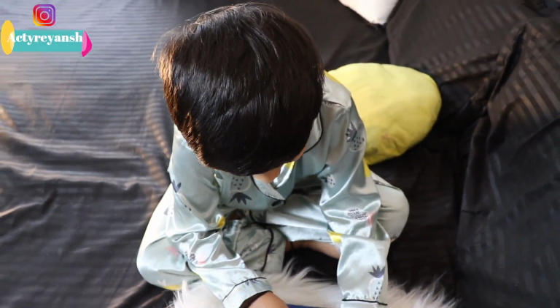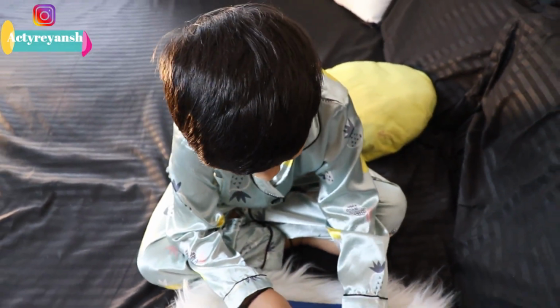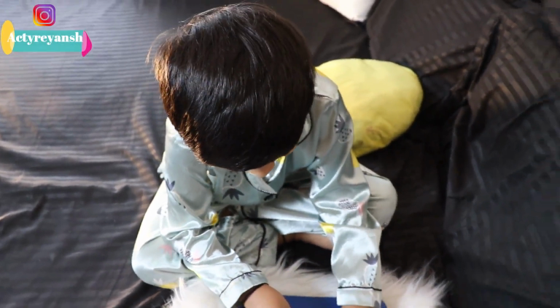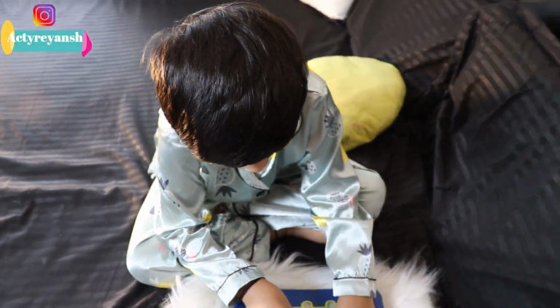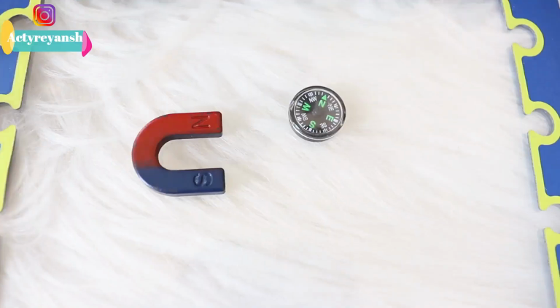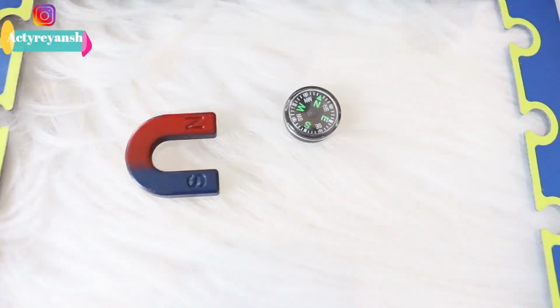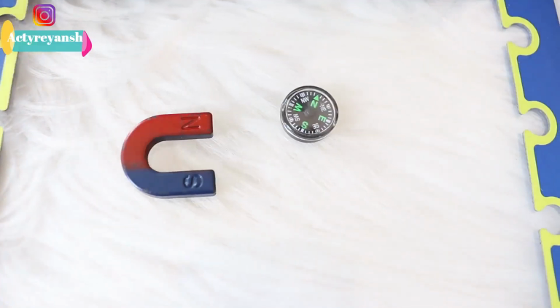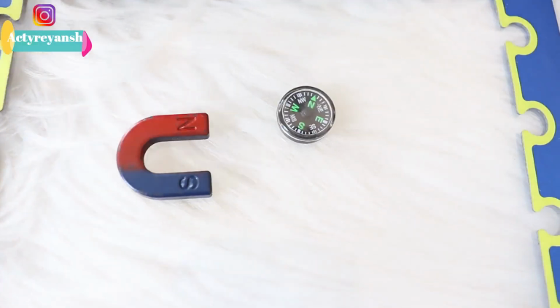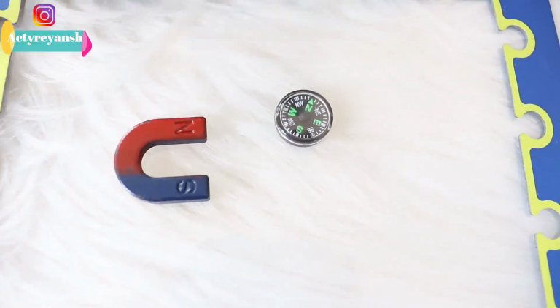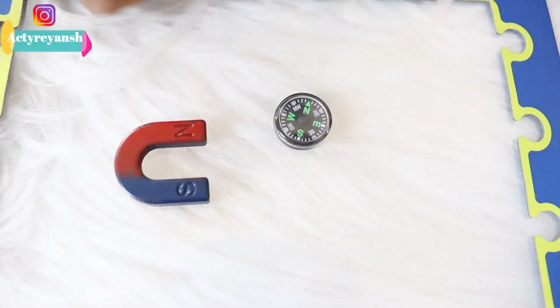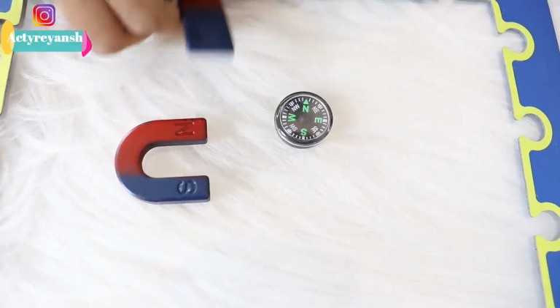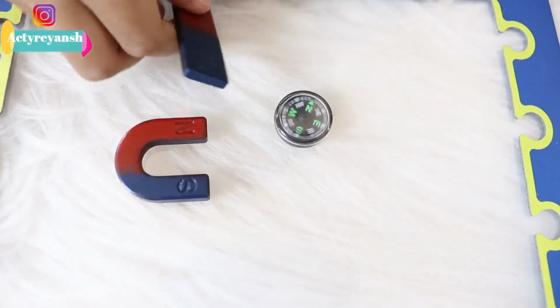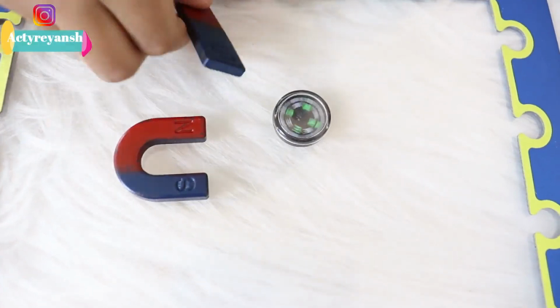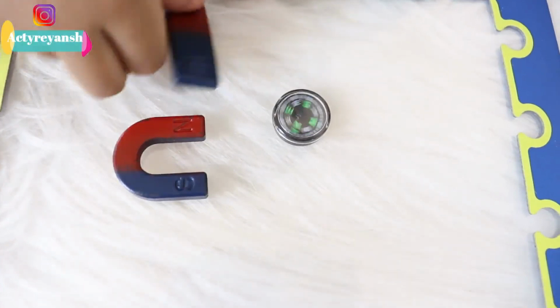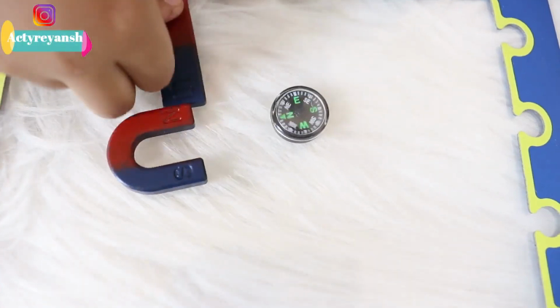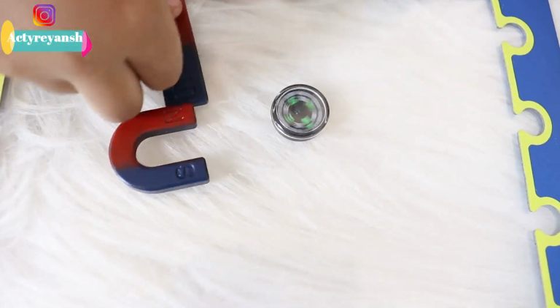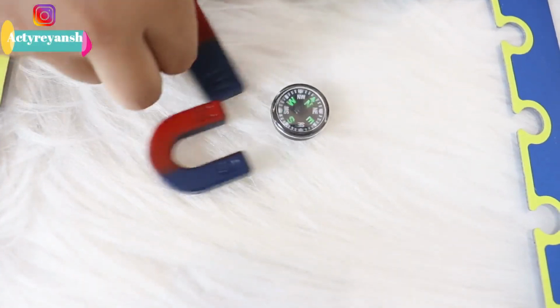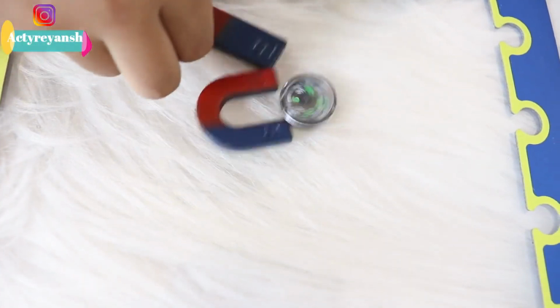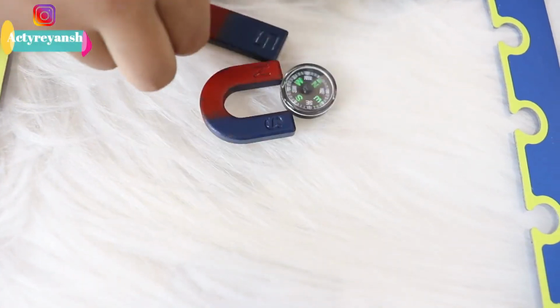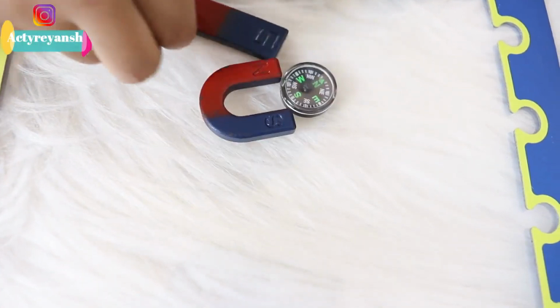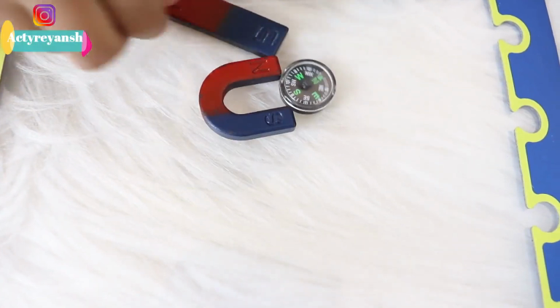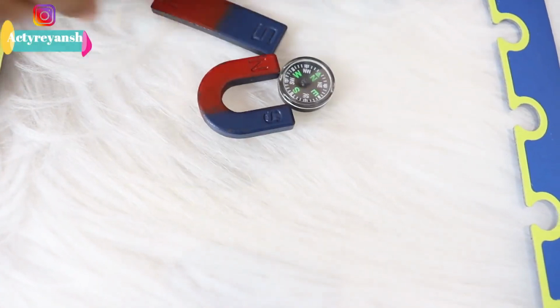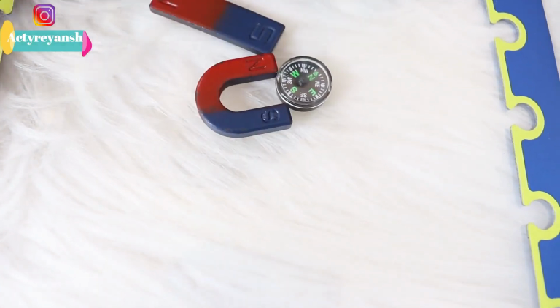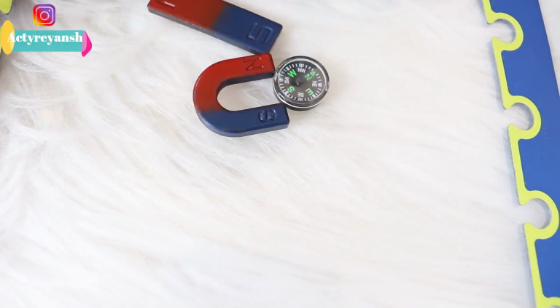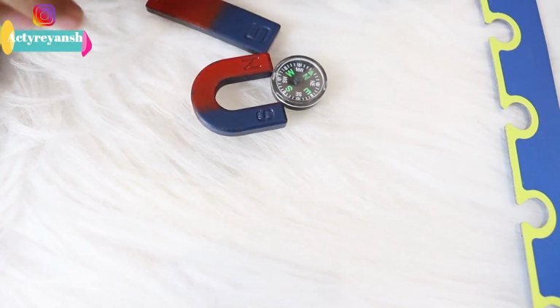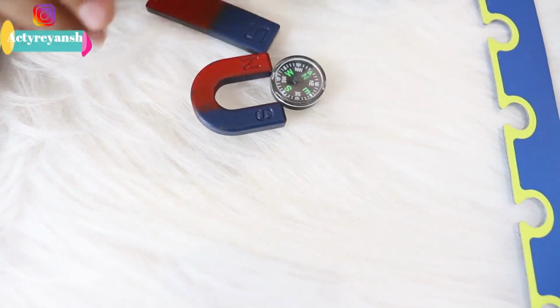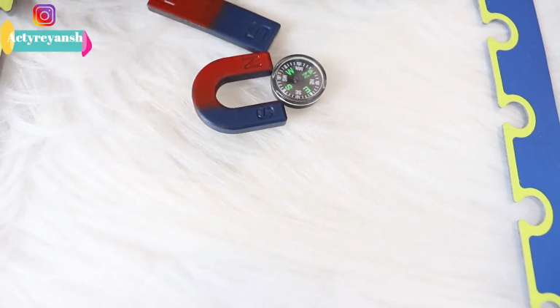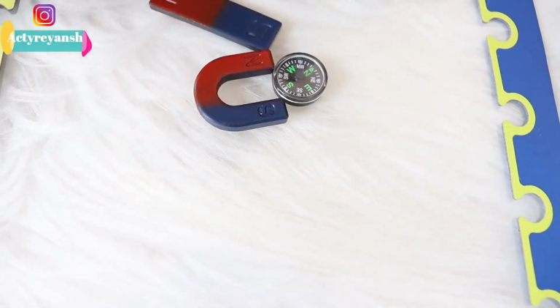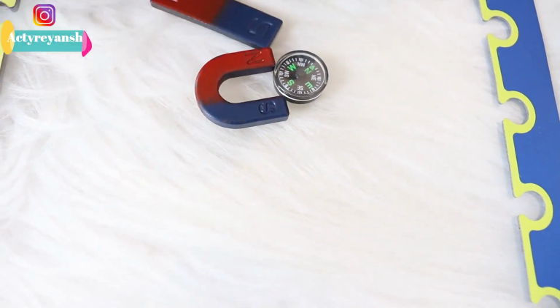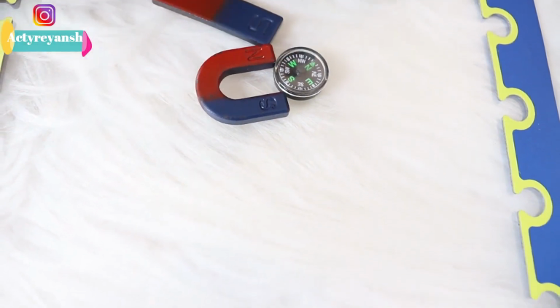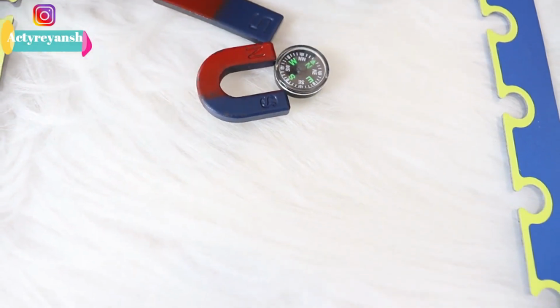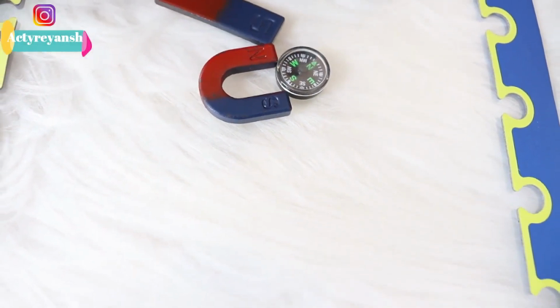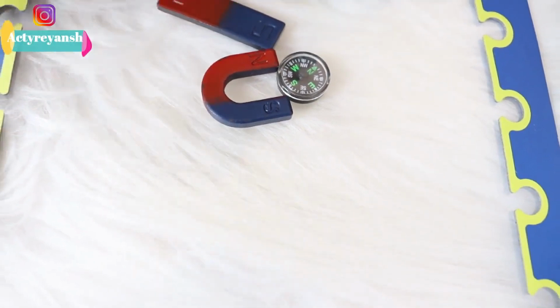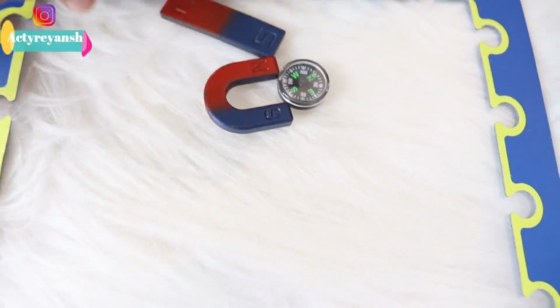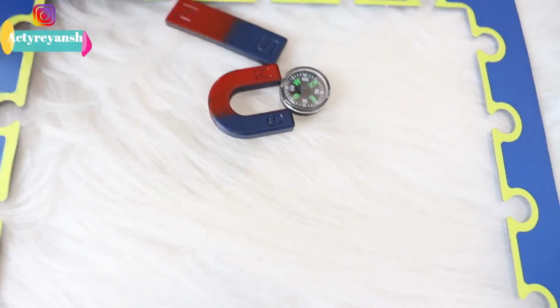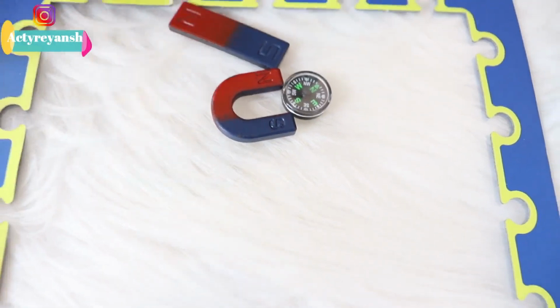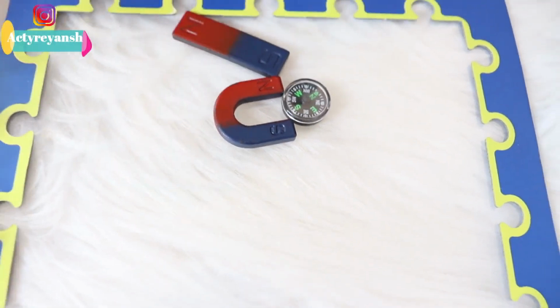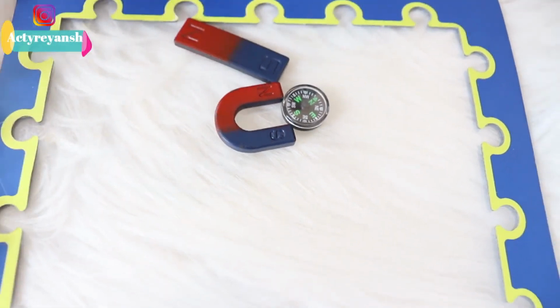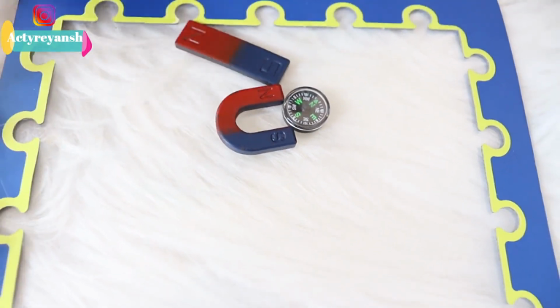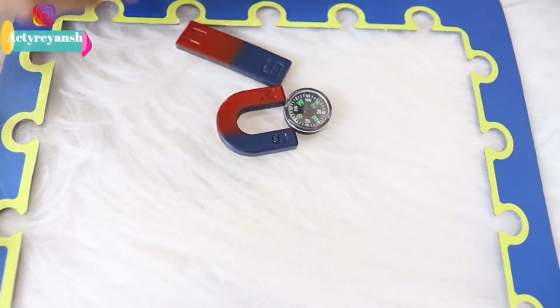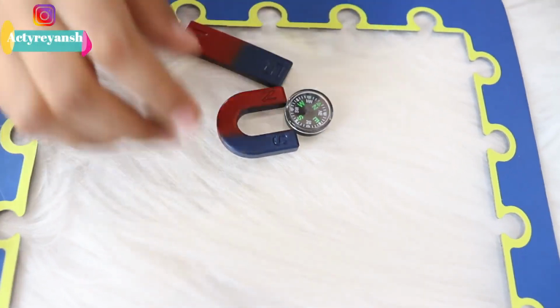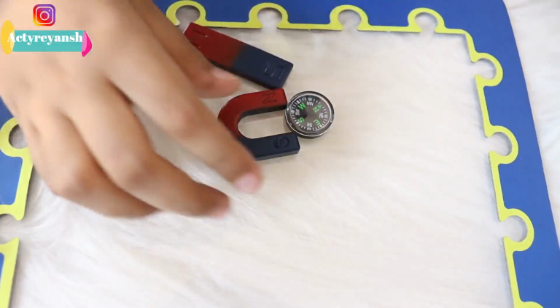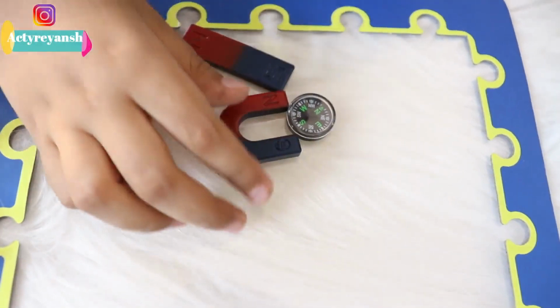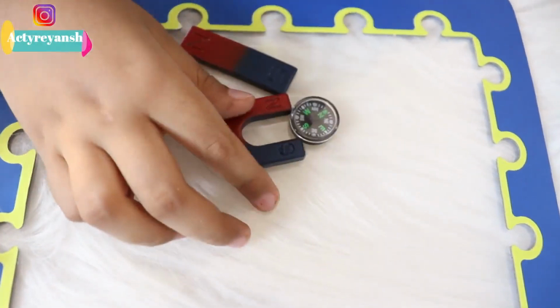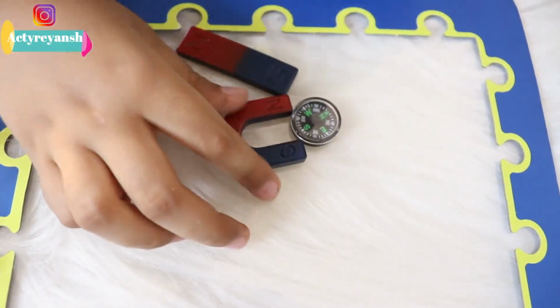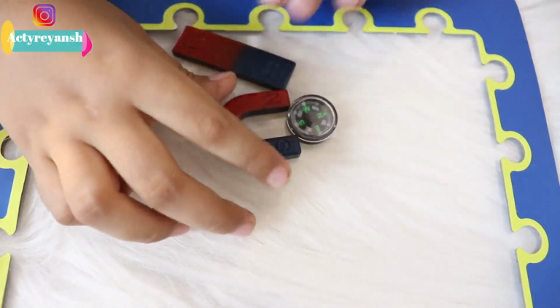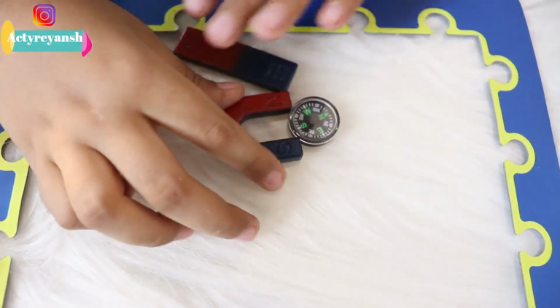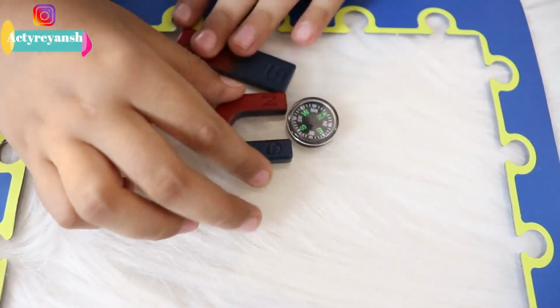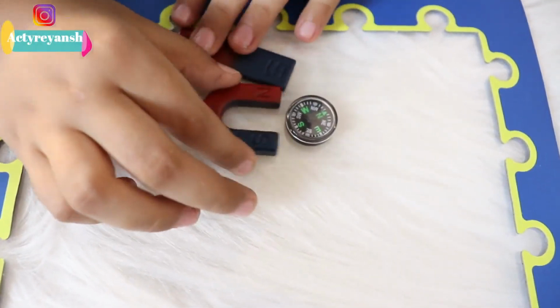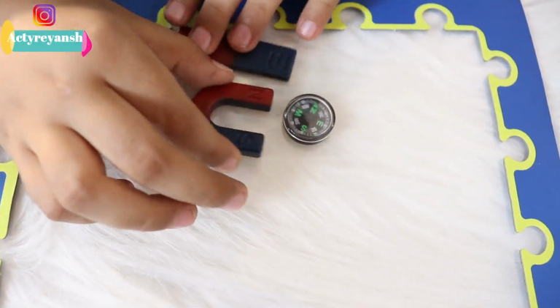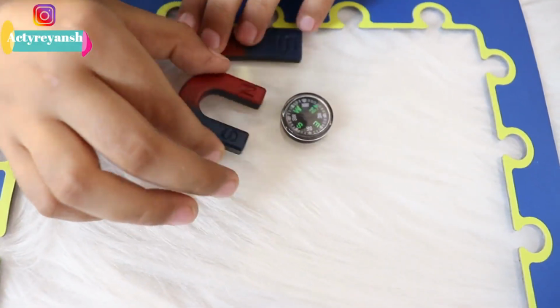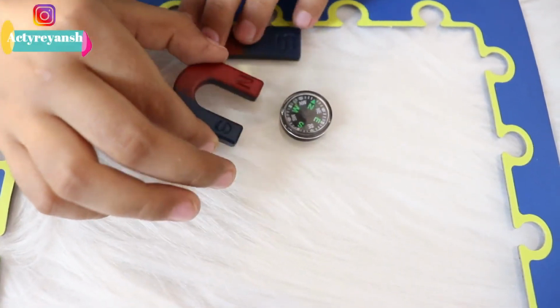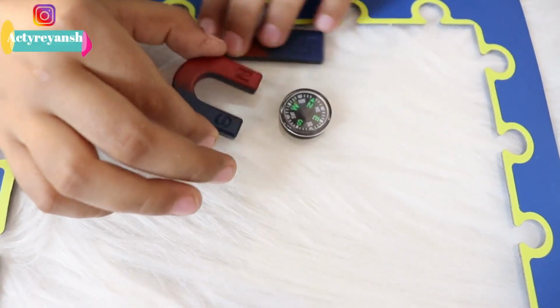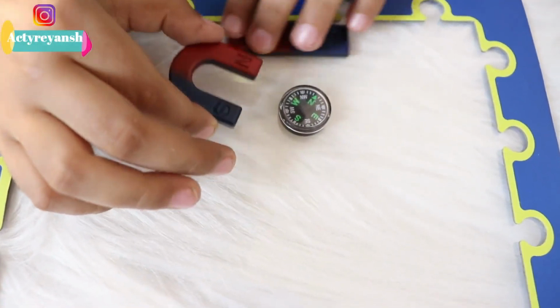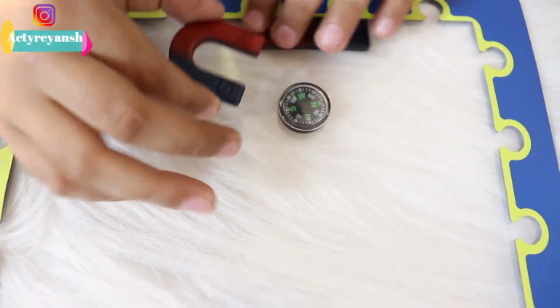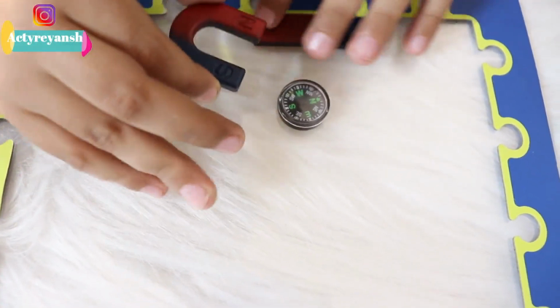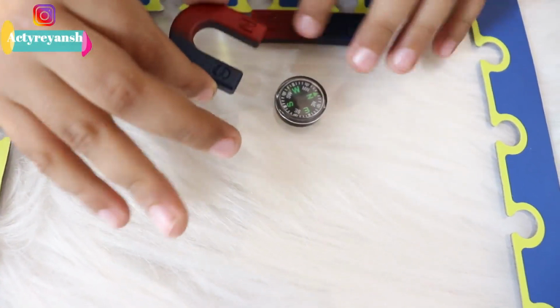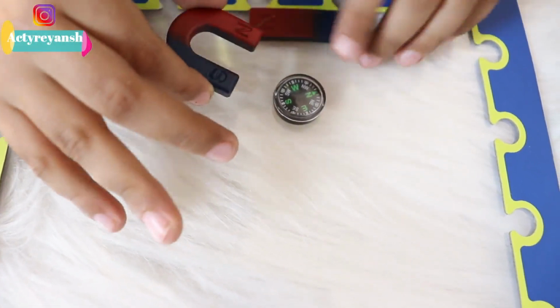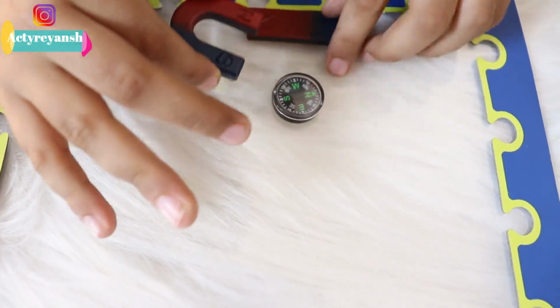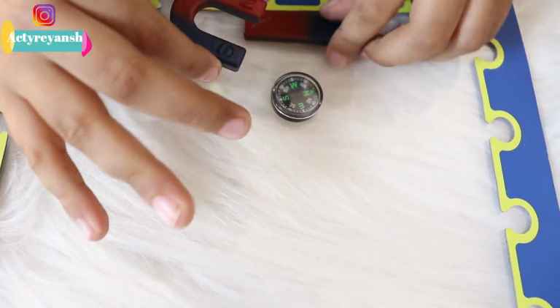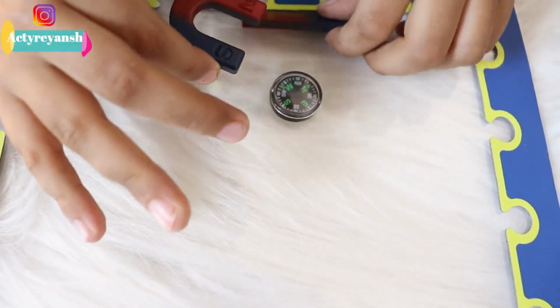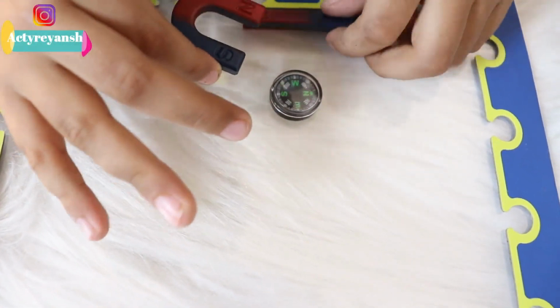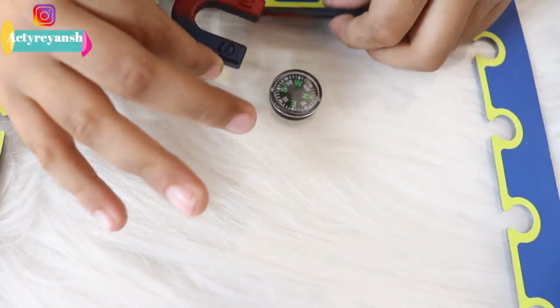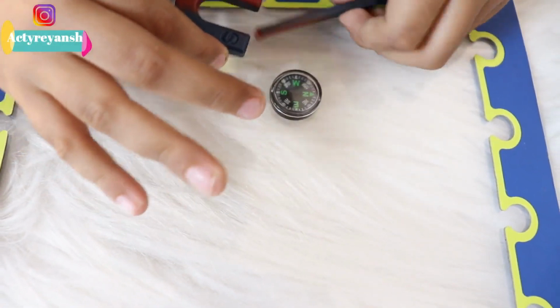Look at this — North and South. North and South poles are attracting each other, right?